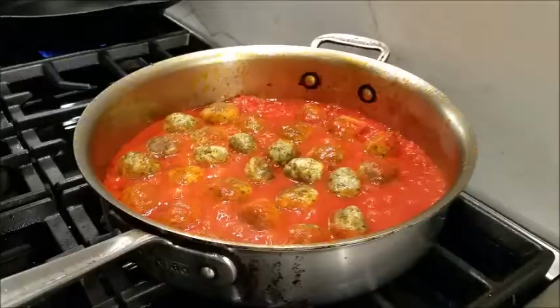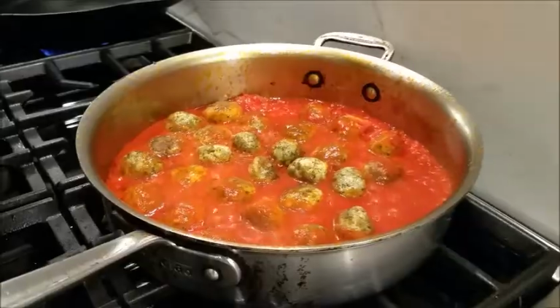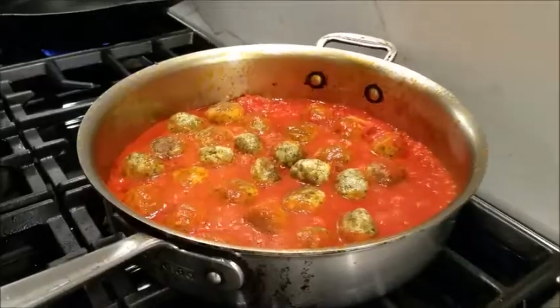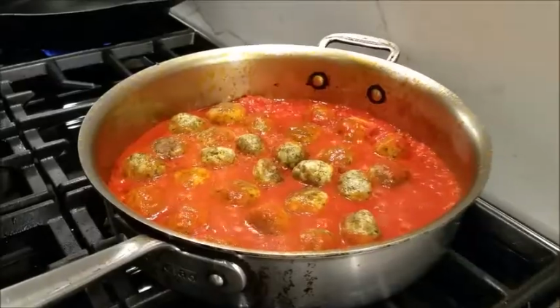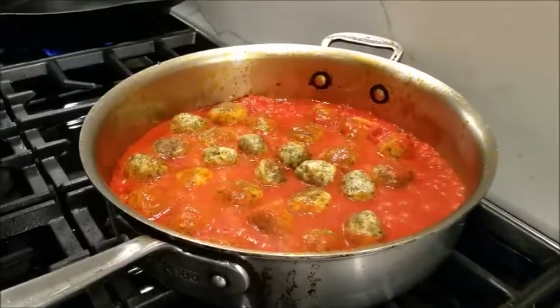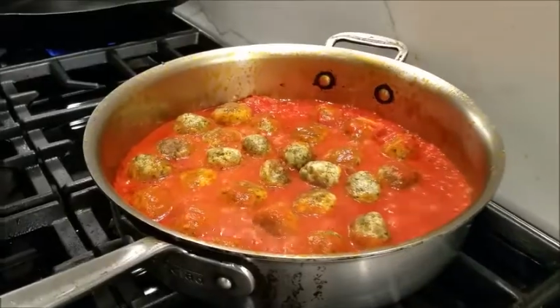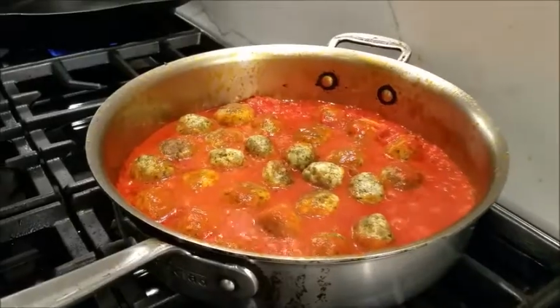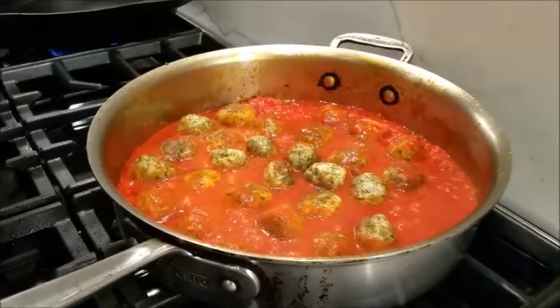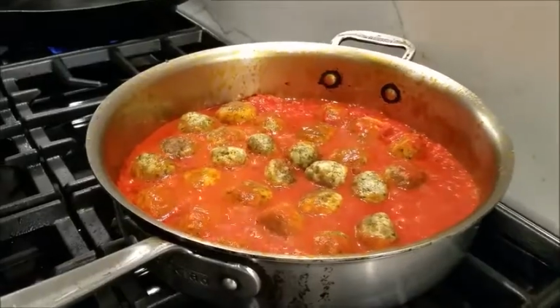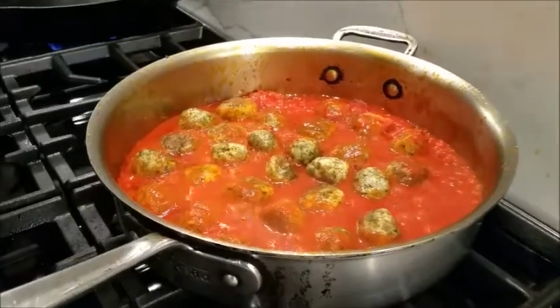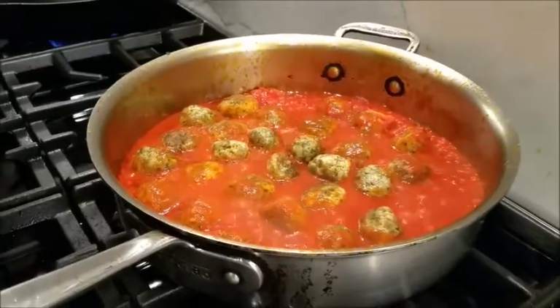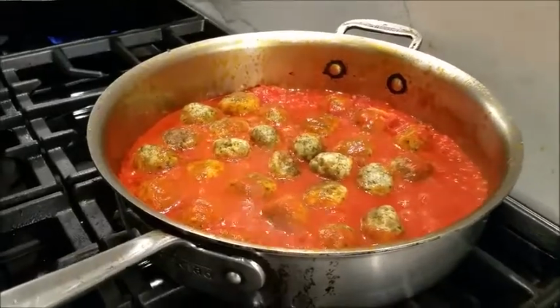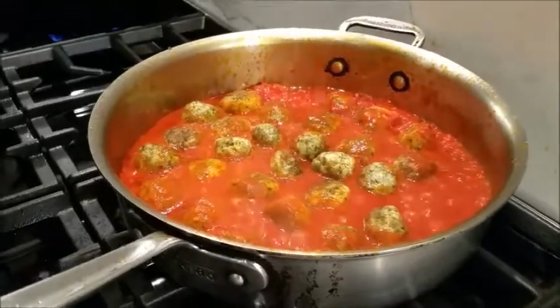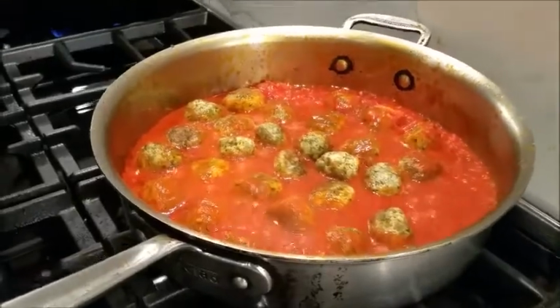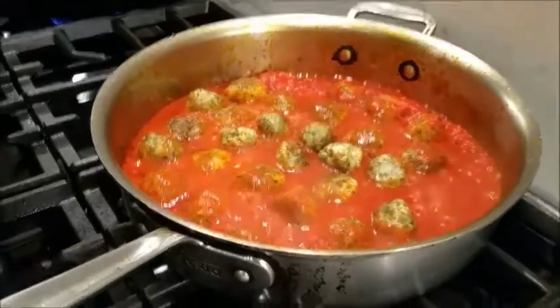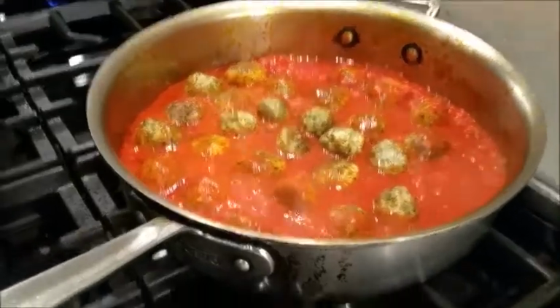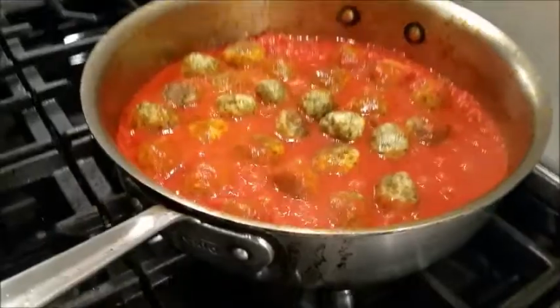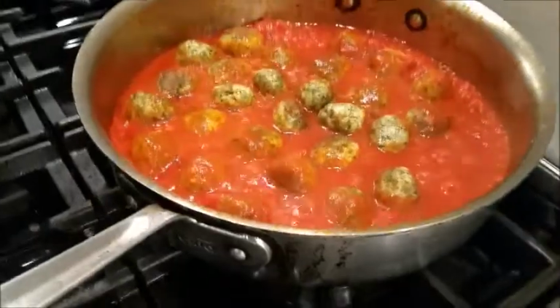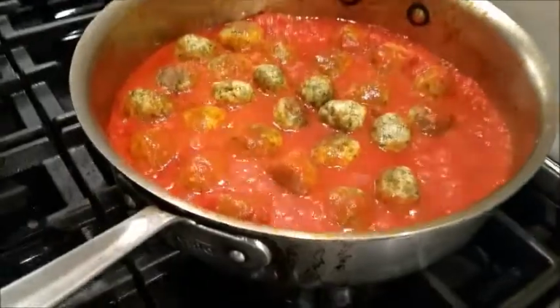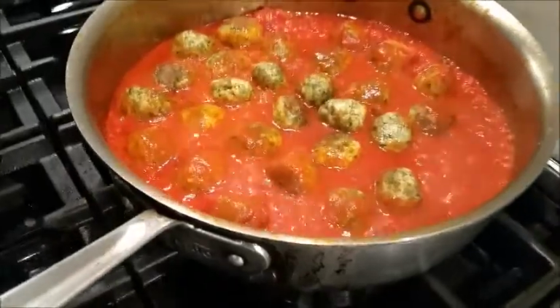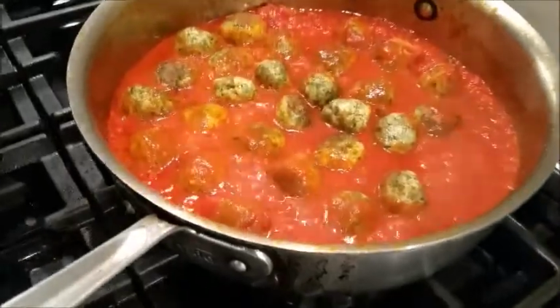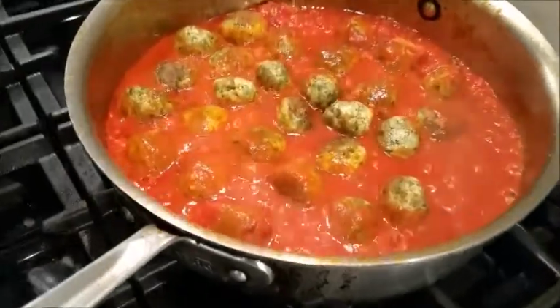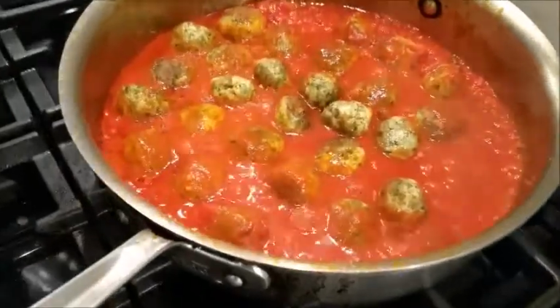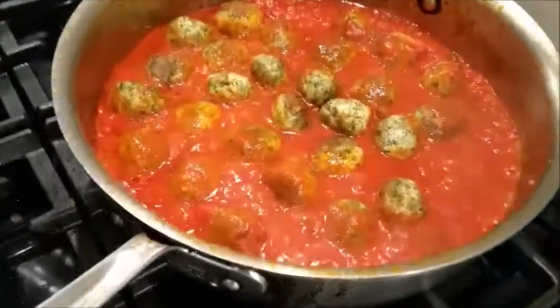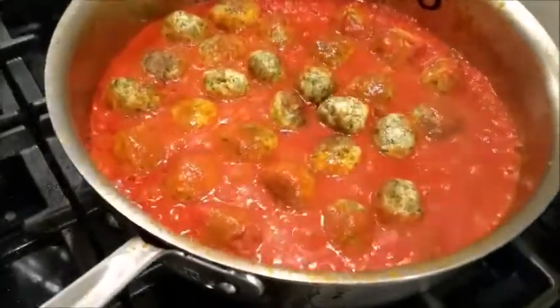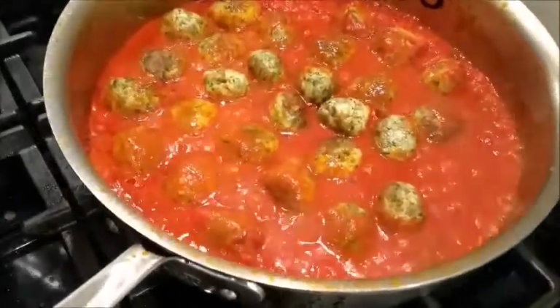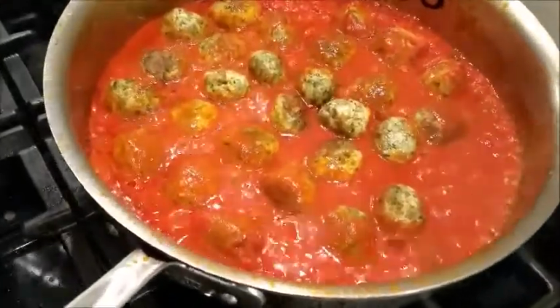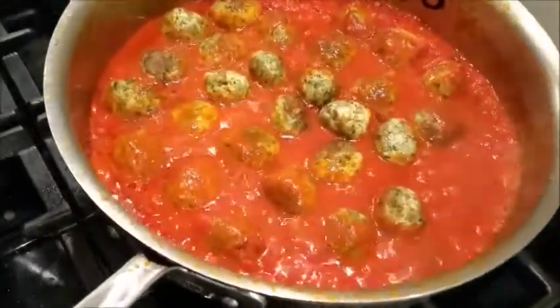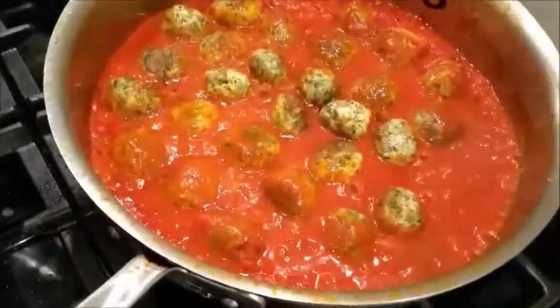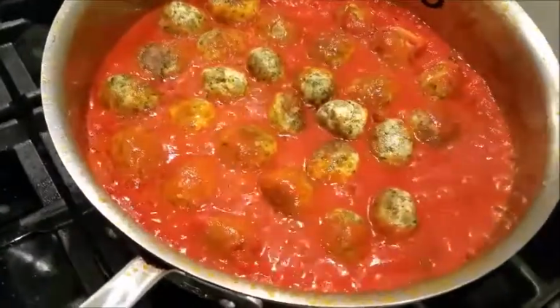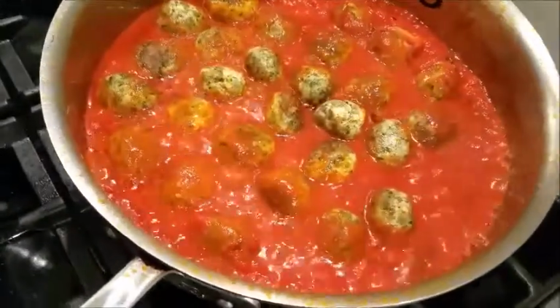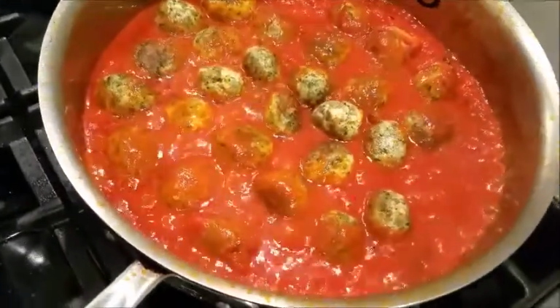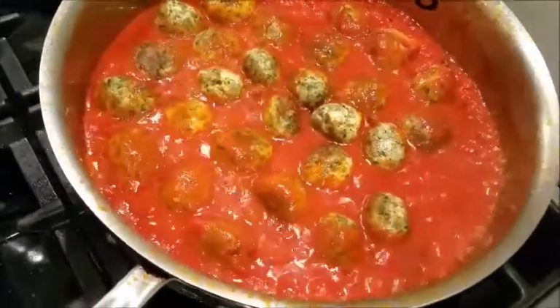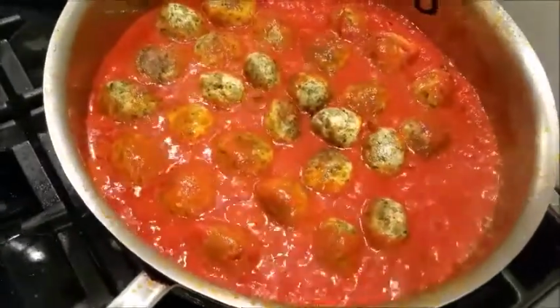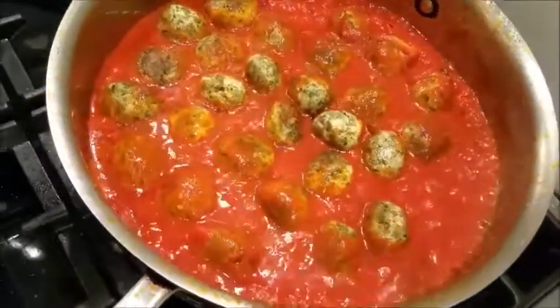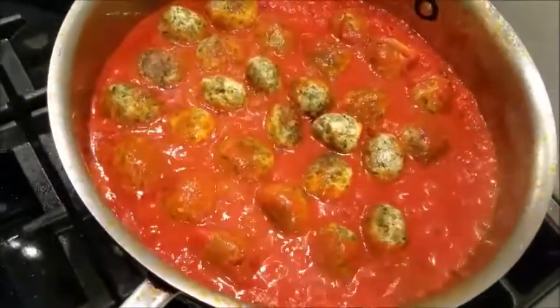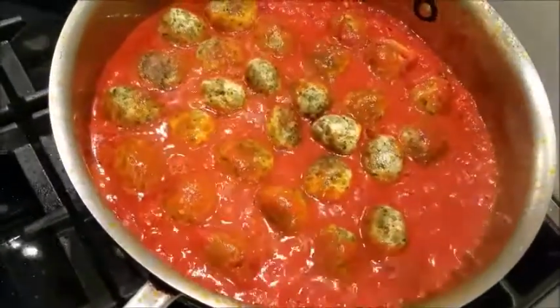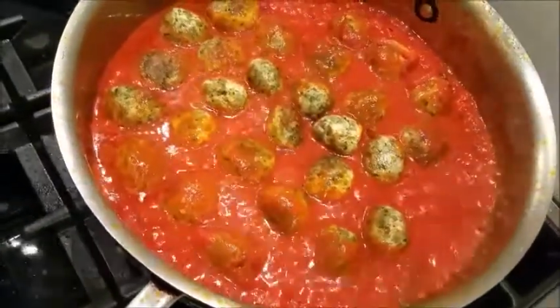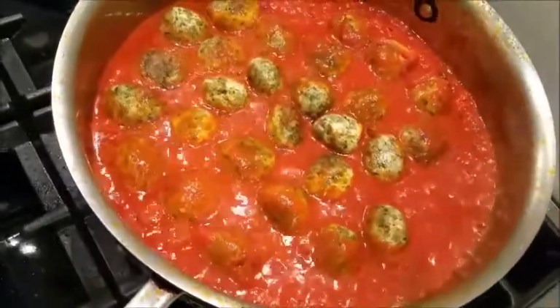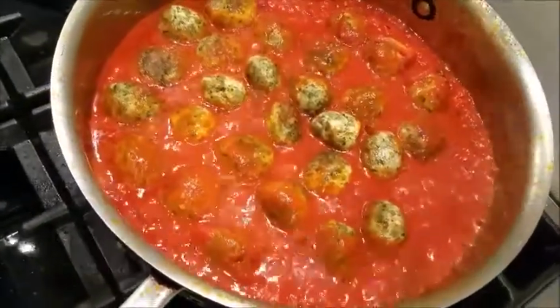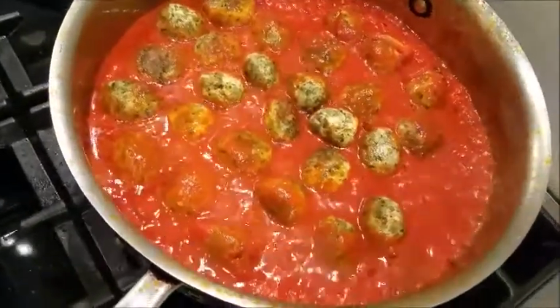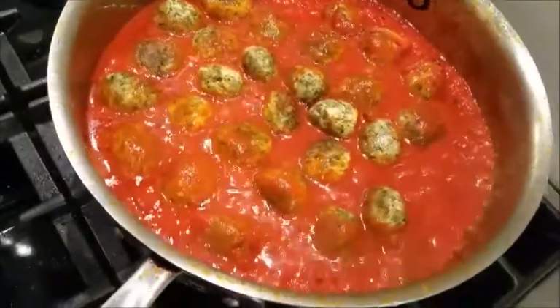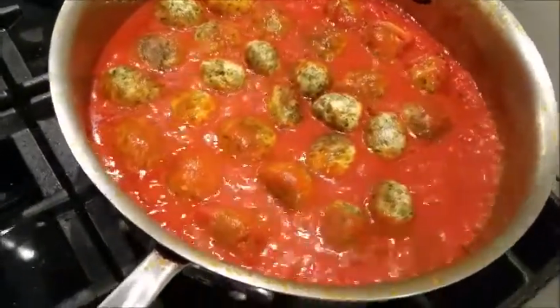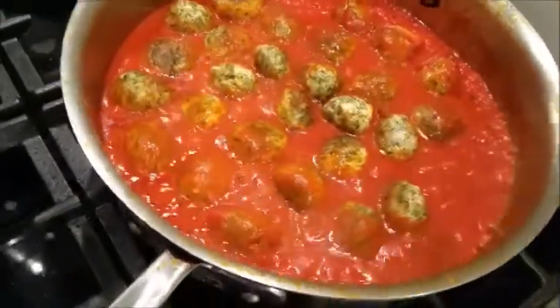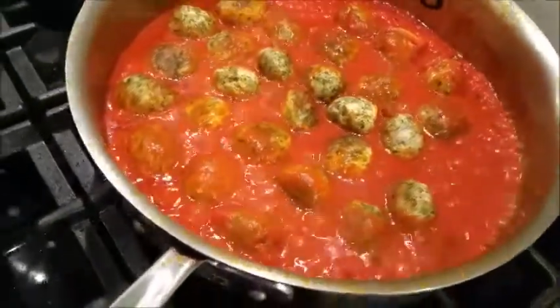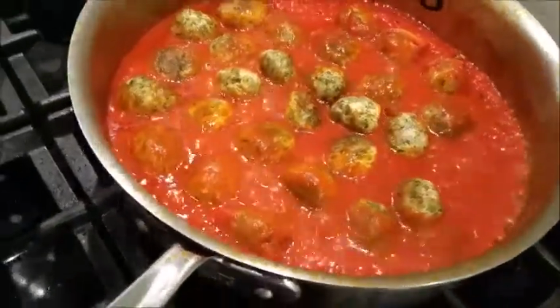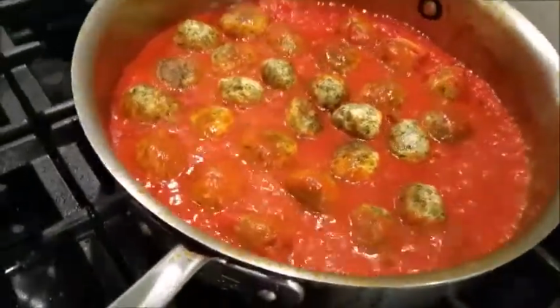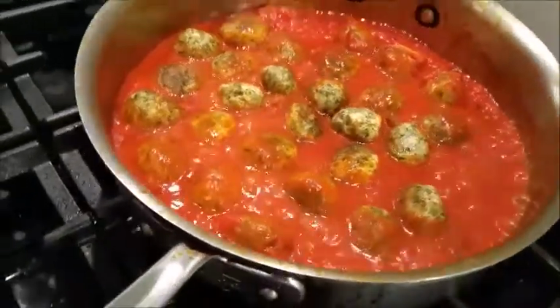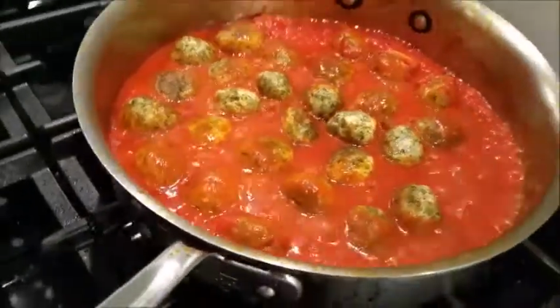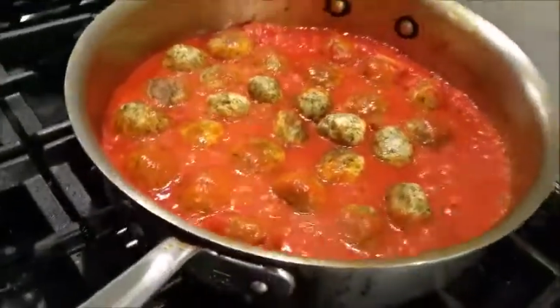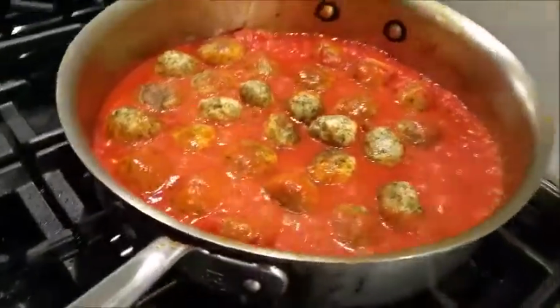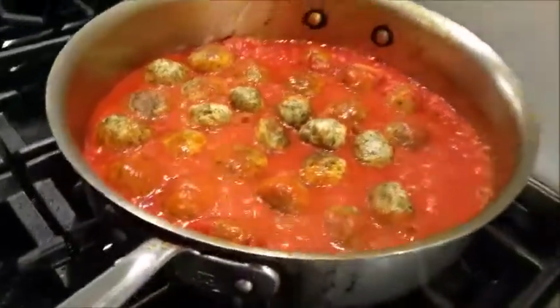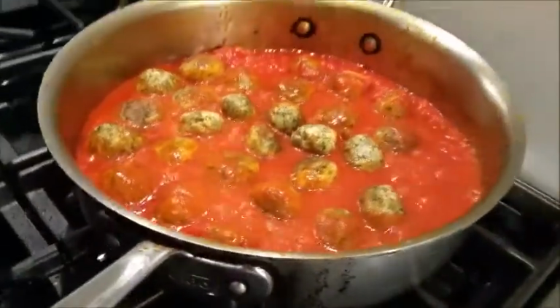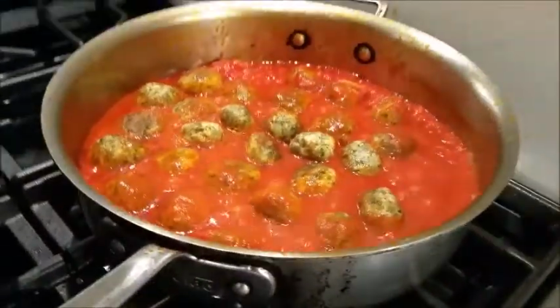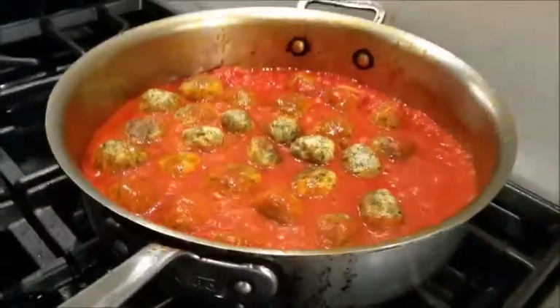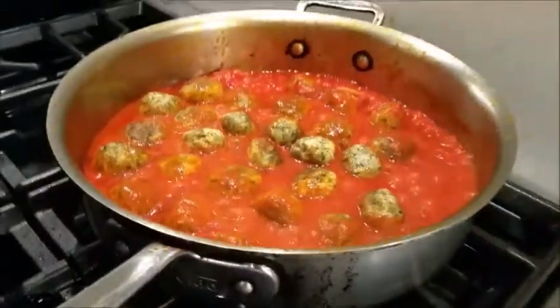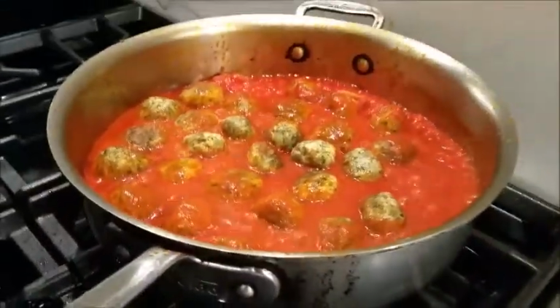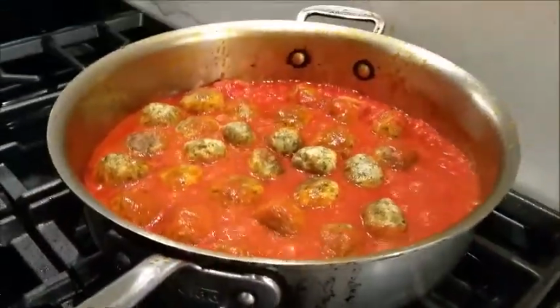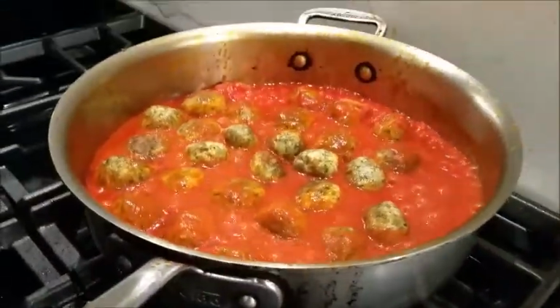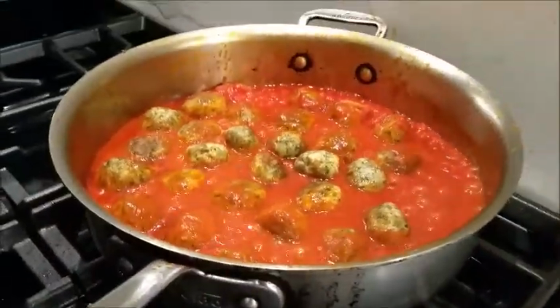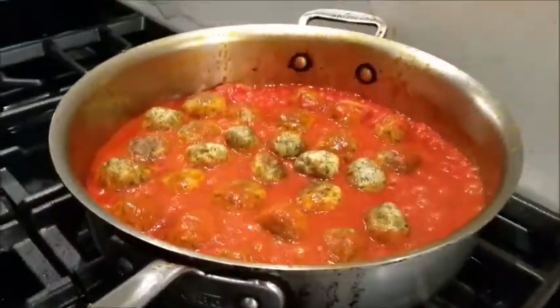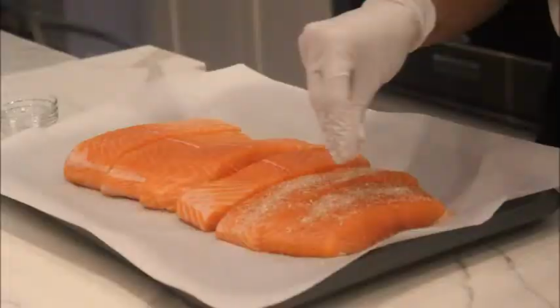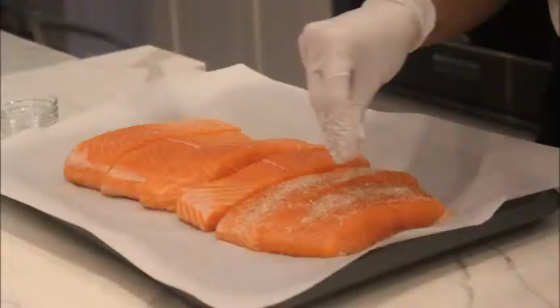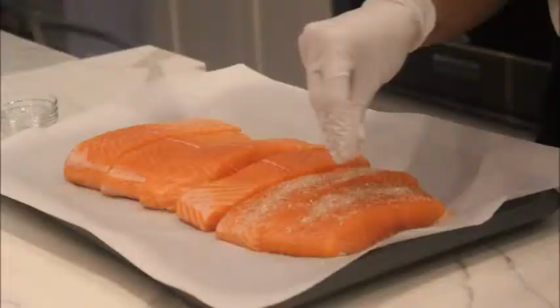I'll talk to you about one last thing about cooking pasta — I'm sure you all know this, we can do all three of these, but I have to say anyway: you put a ton of salt in it.